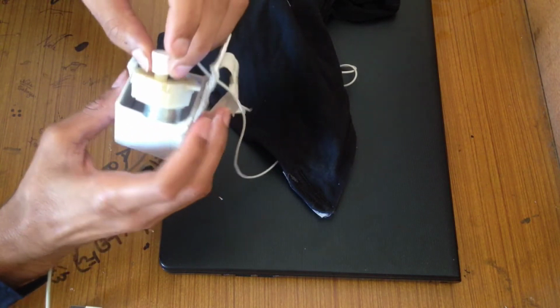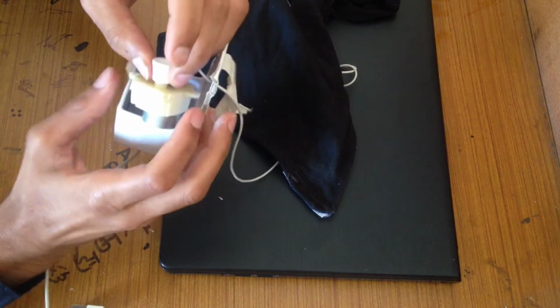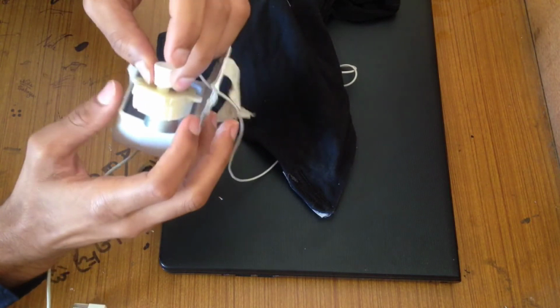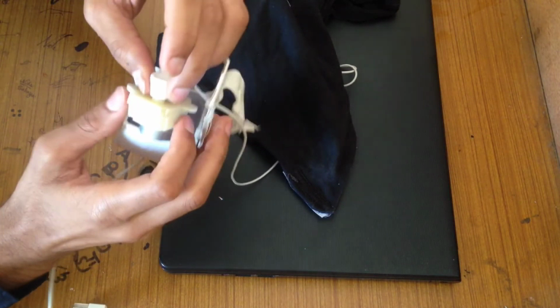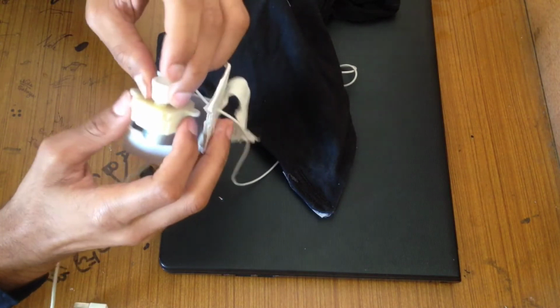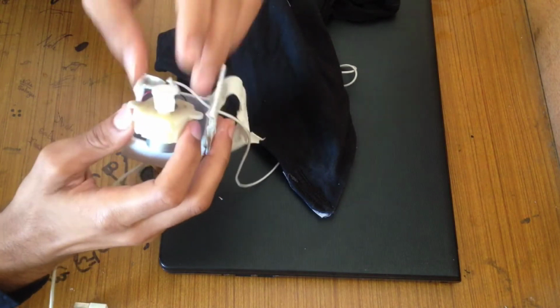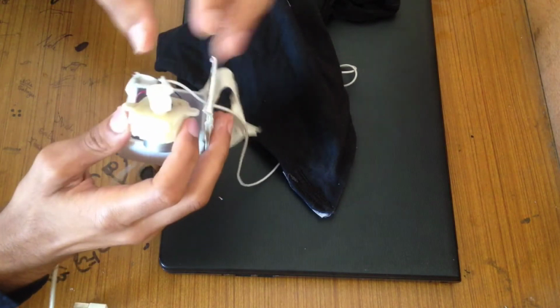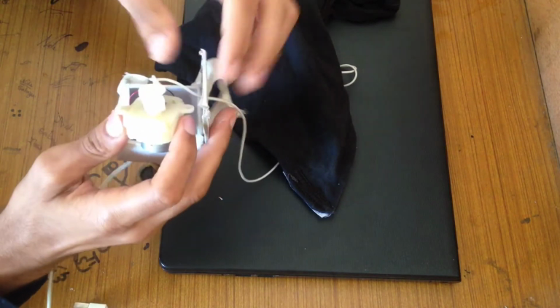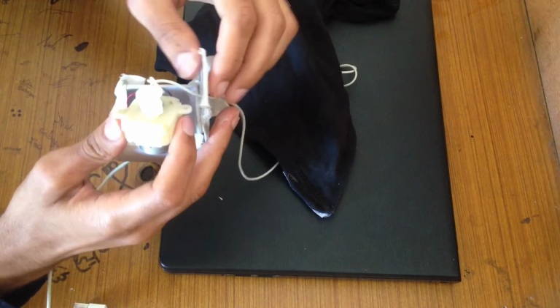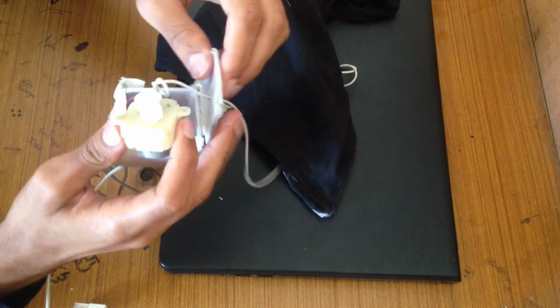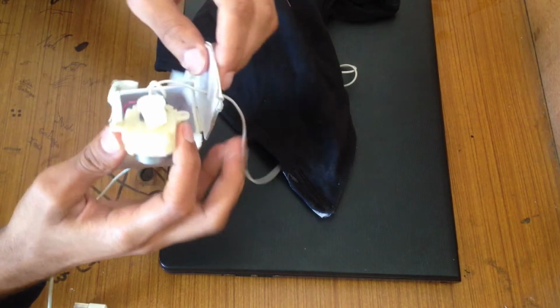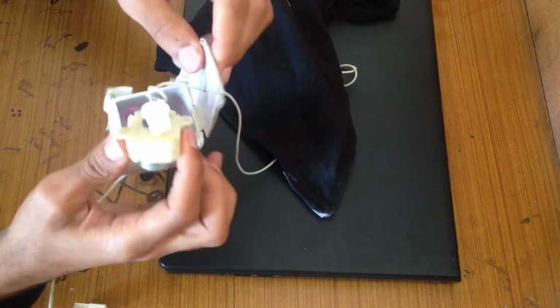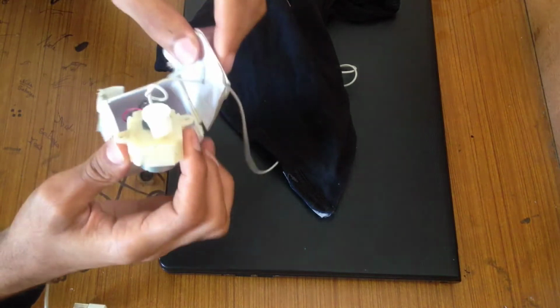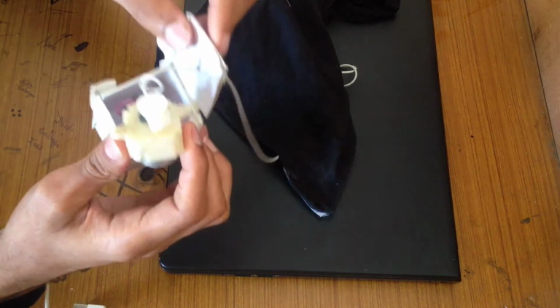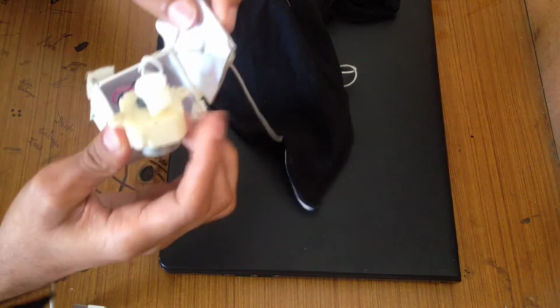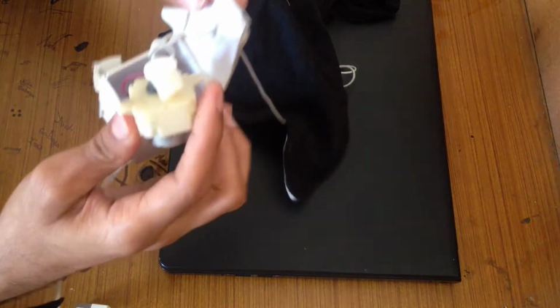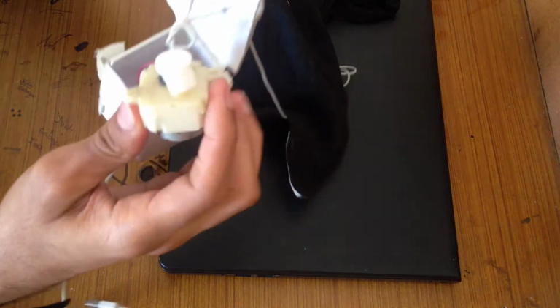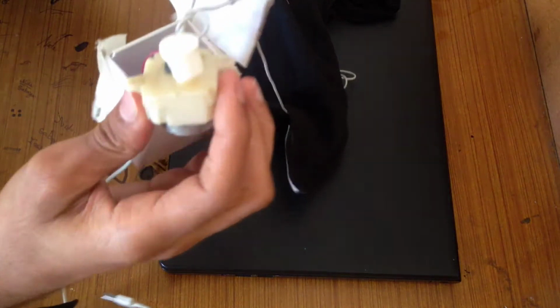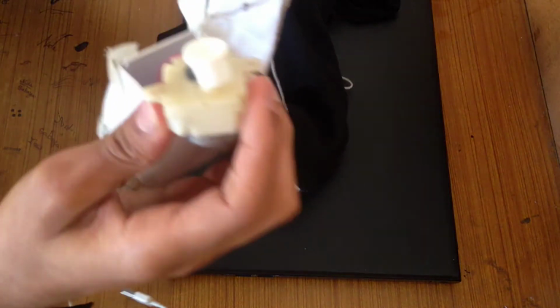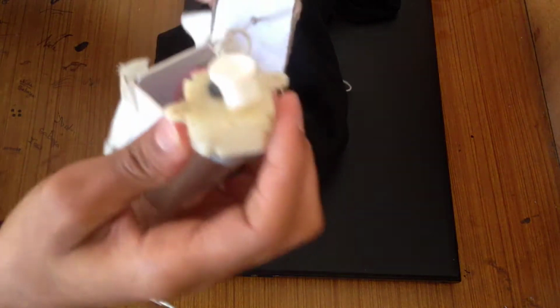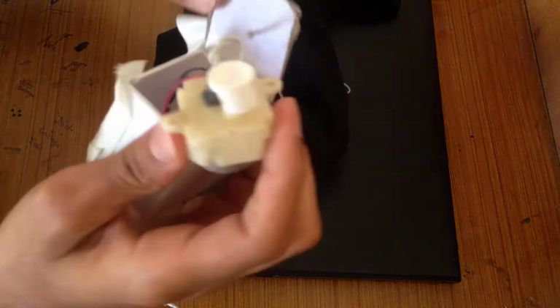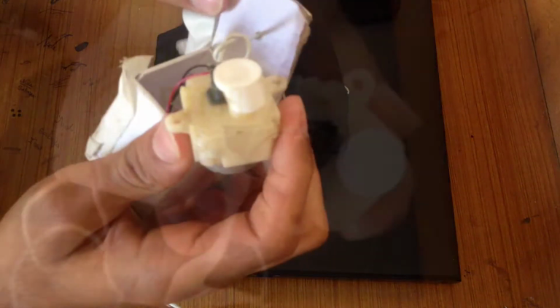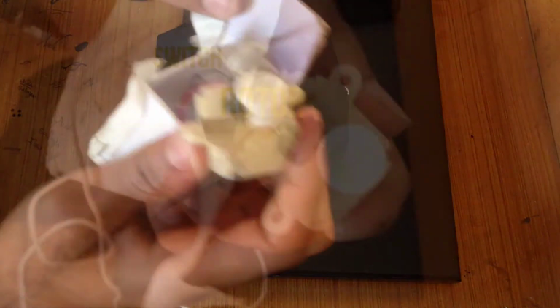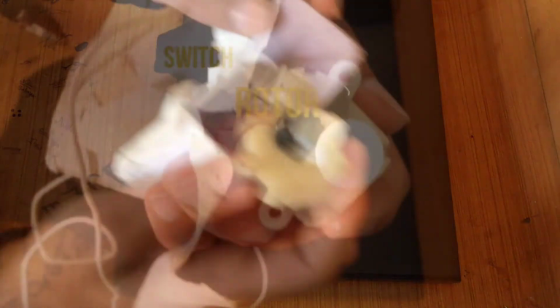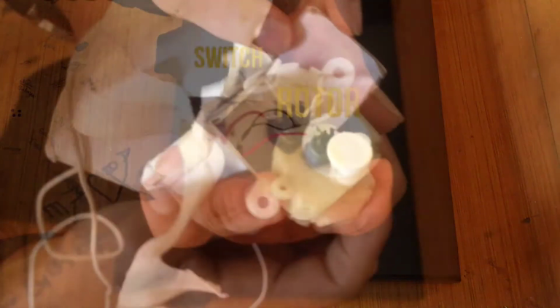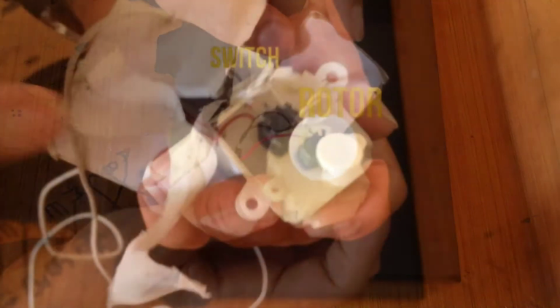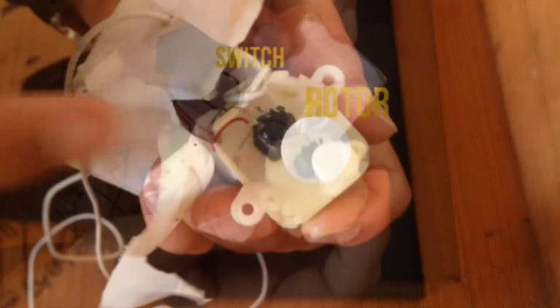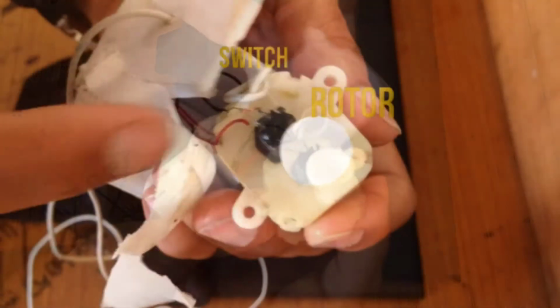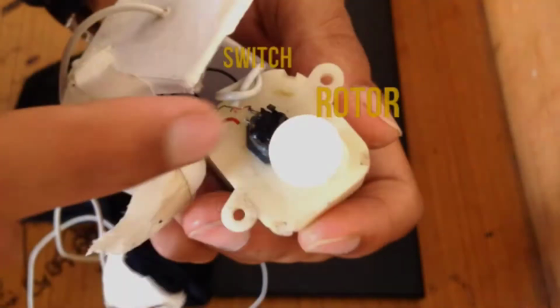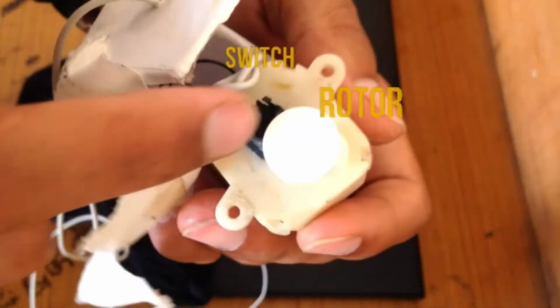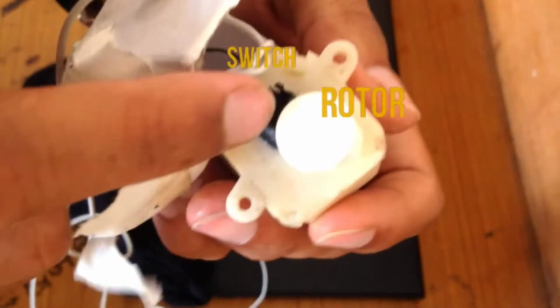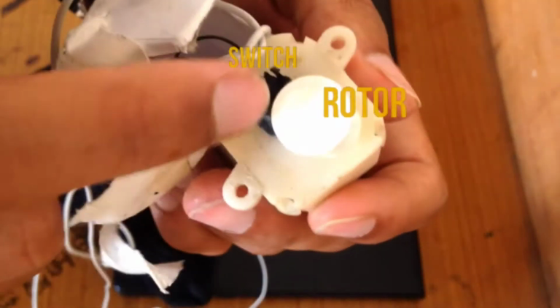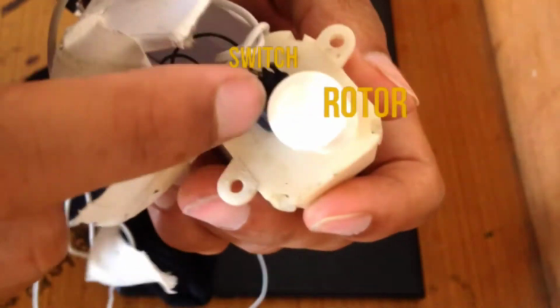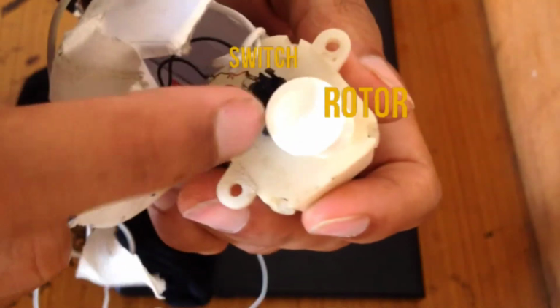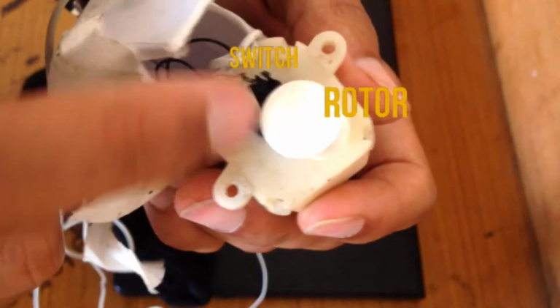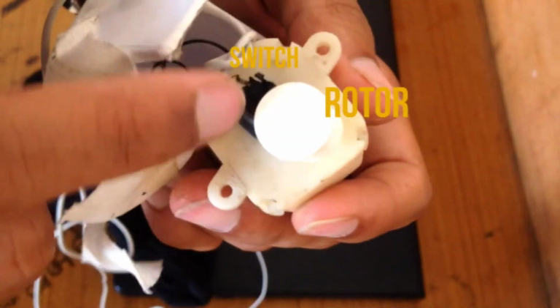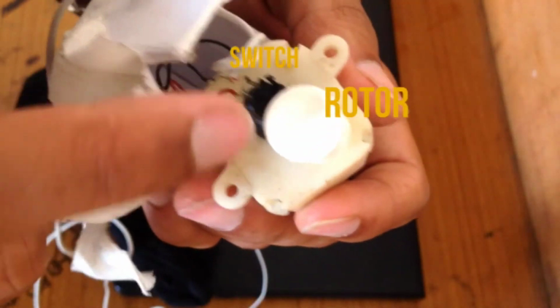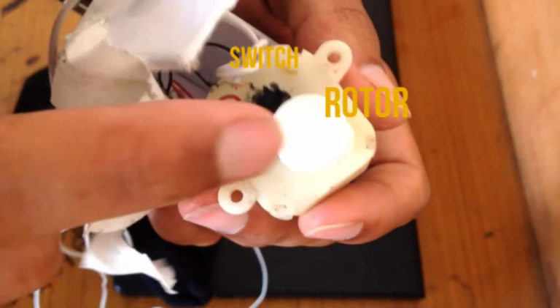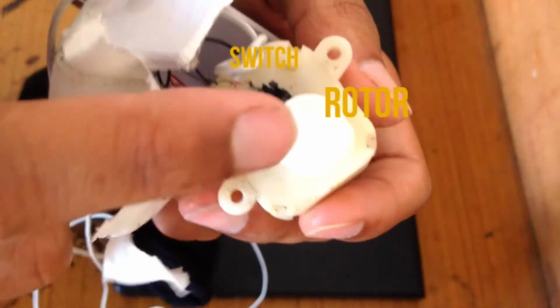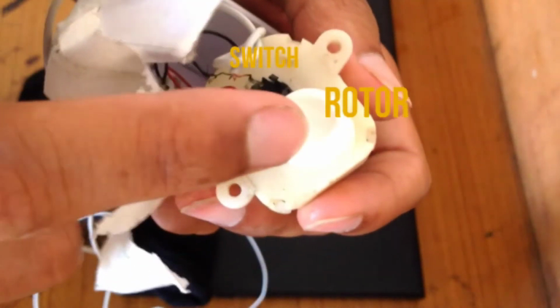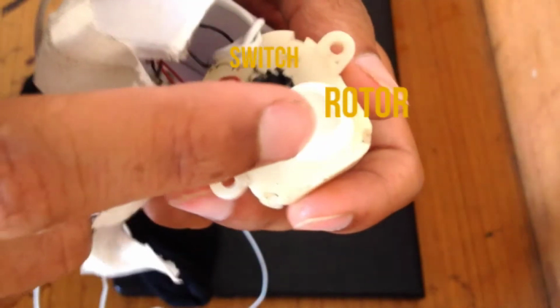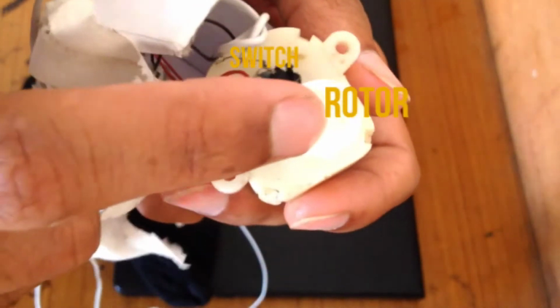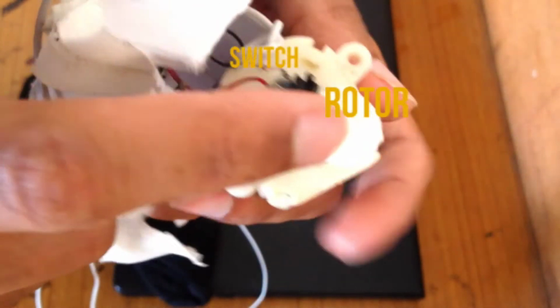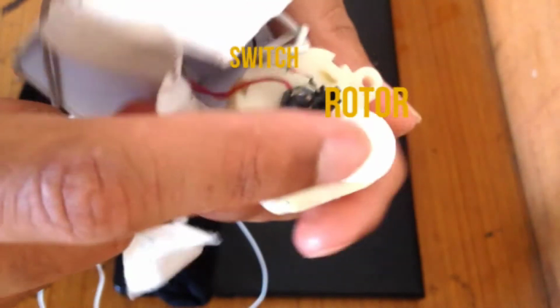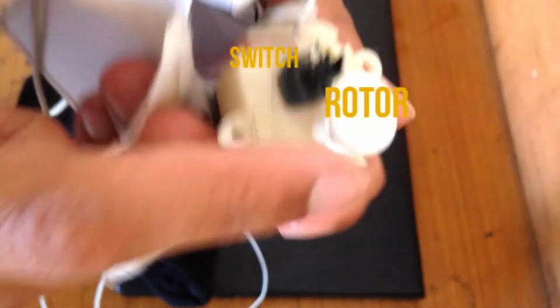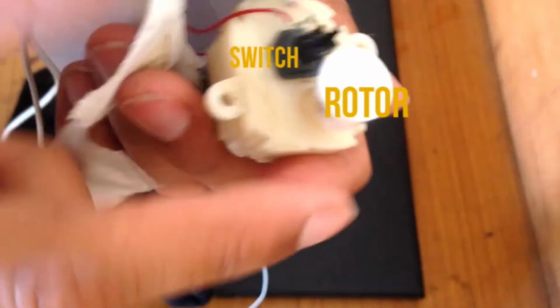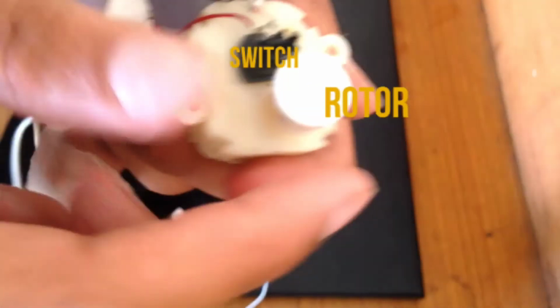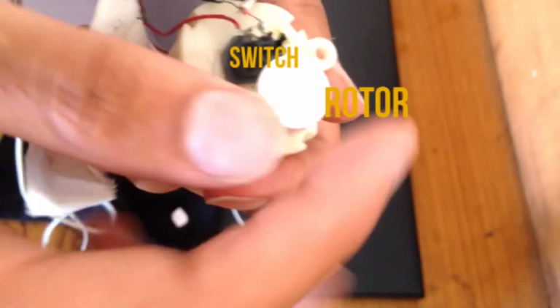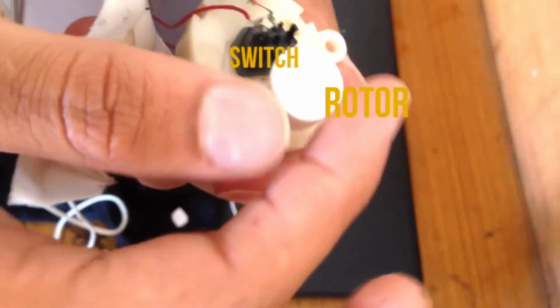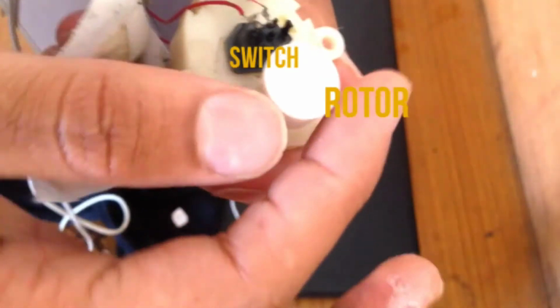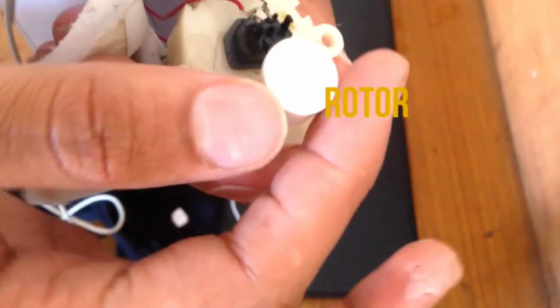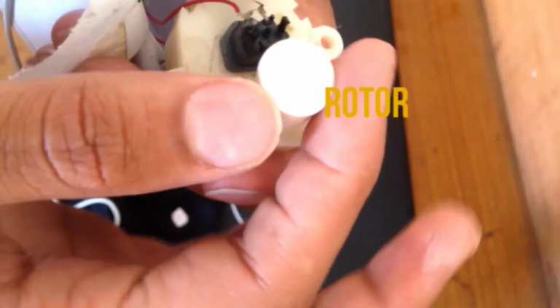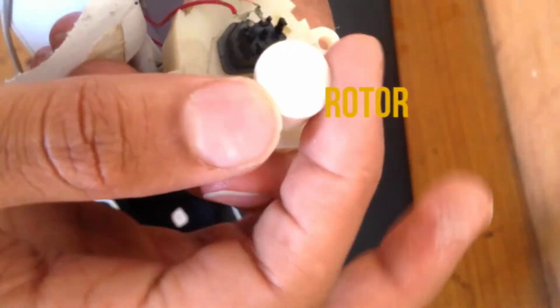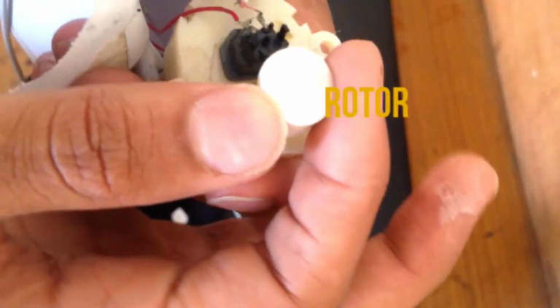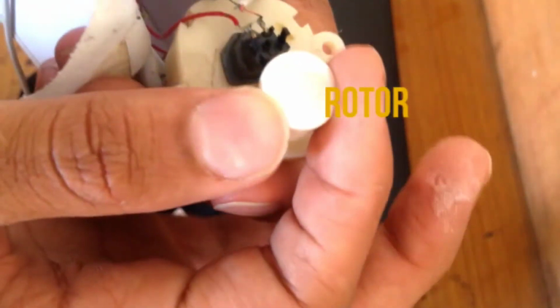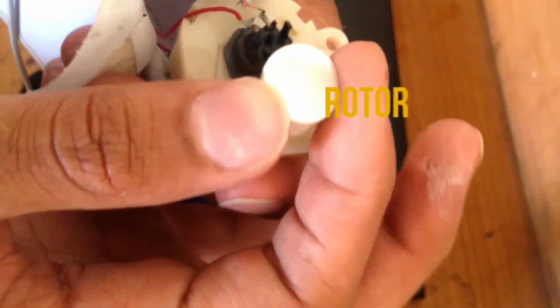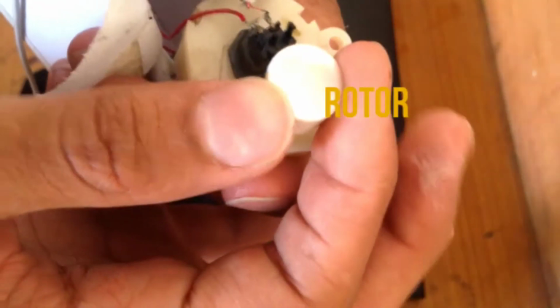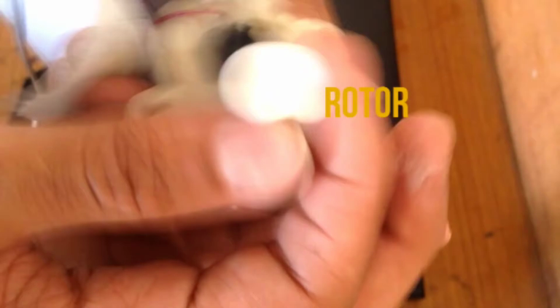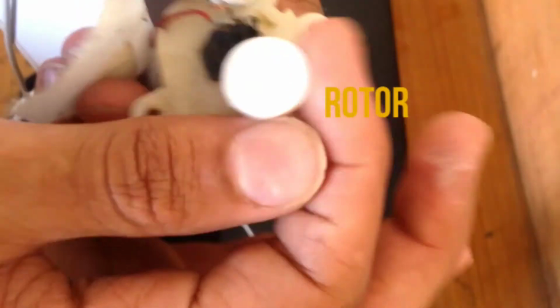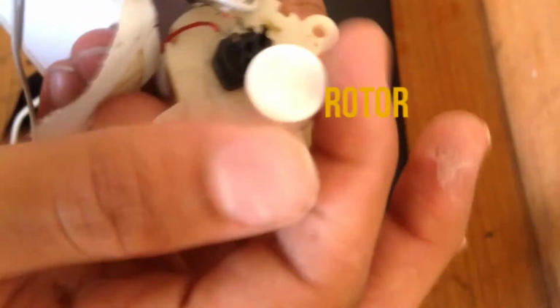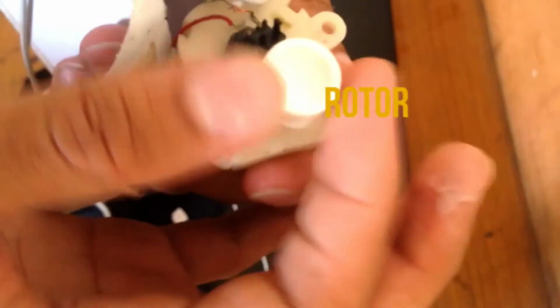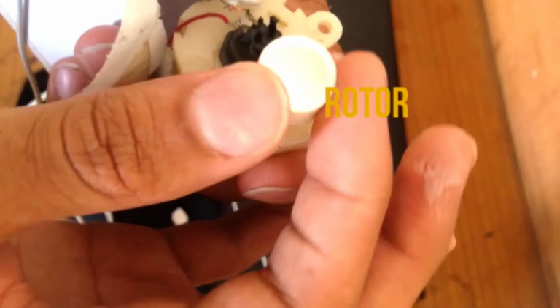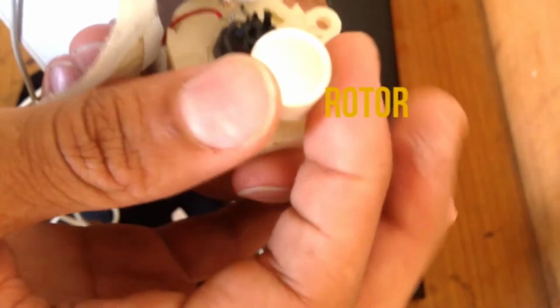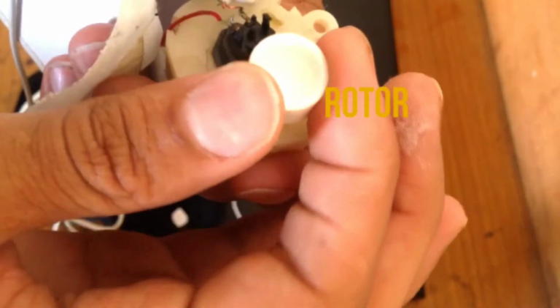This box contains a switch and a rotor. The rotor rotates and turns the switch on and off.